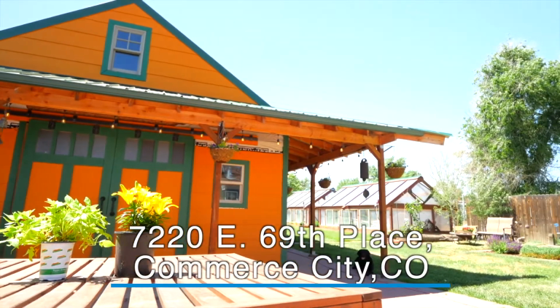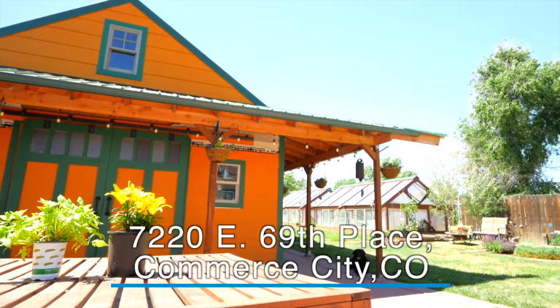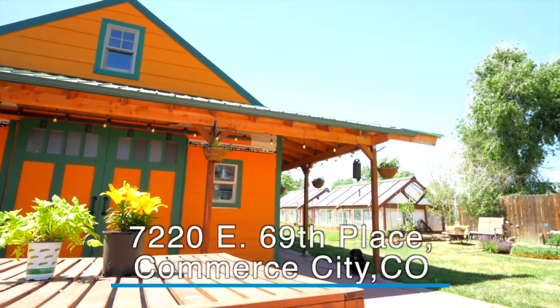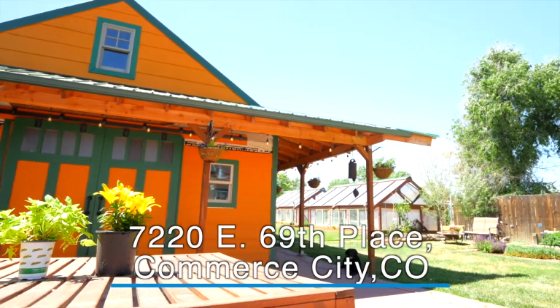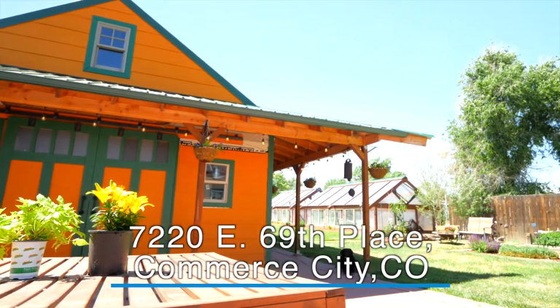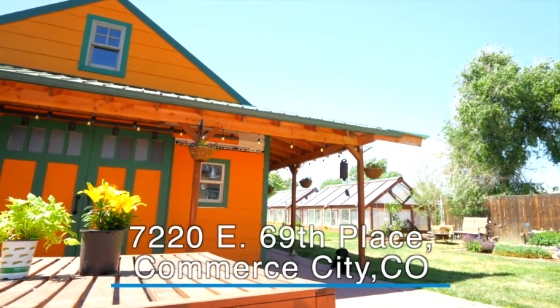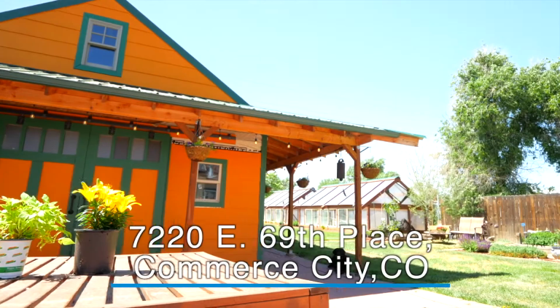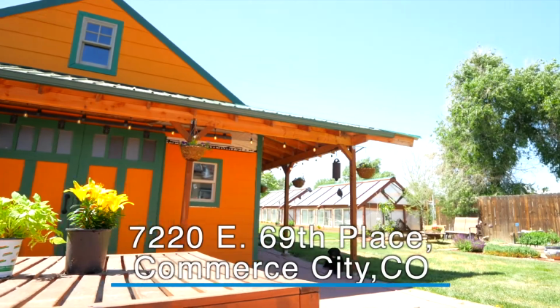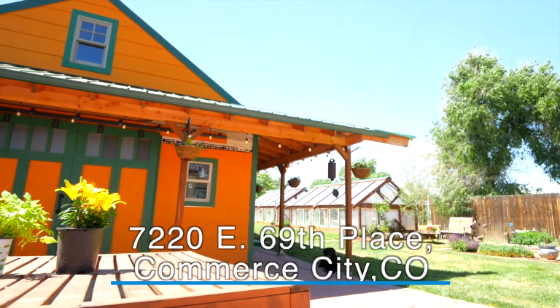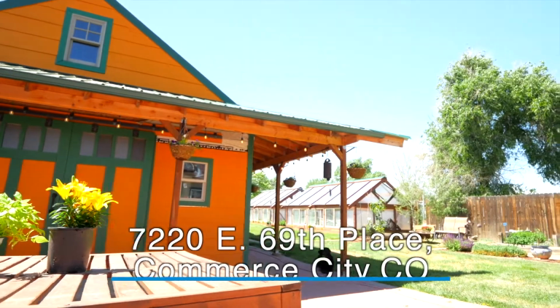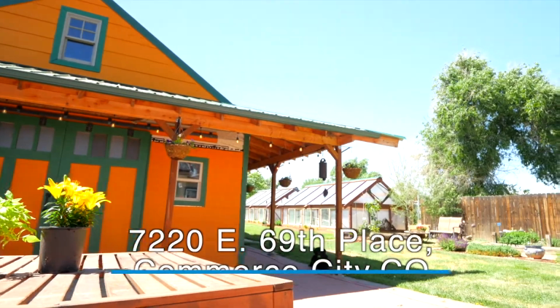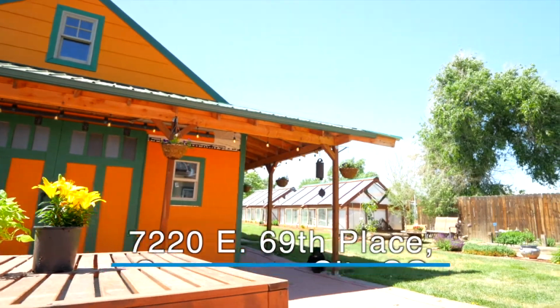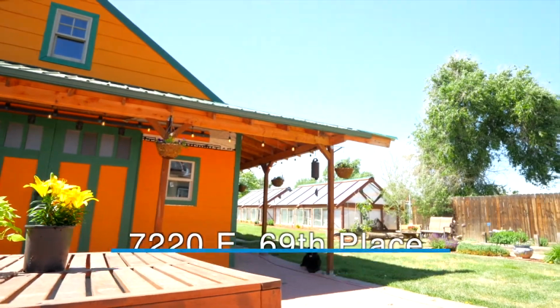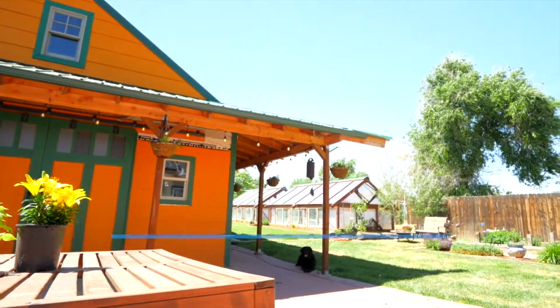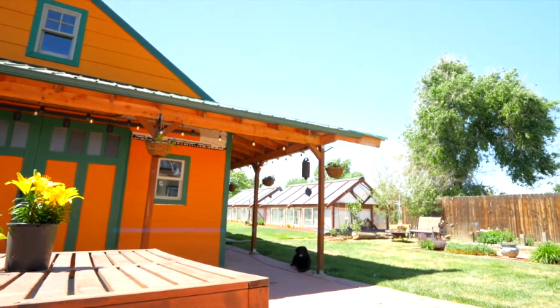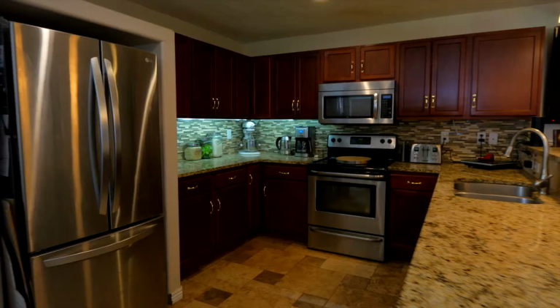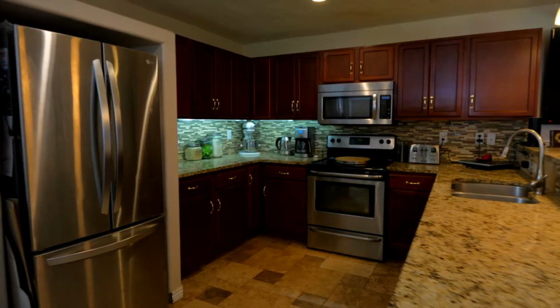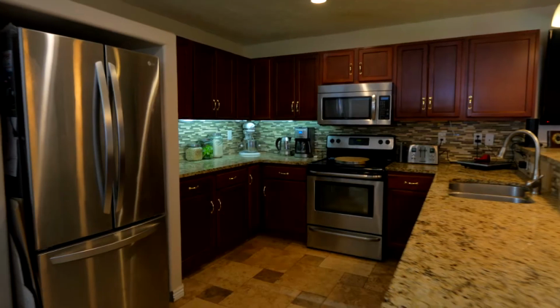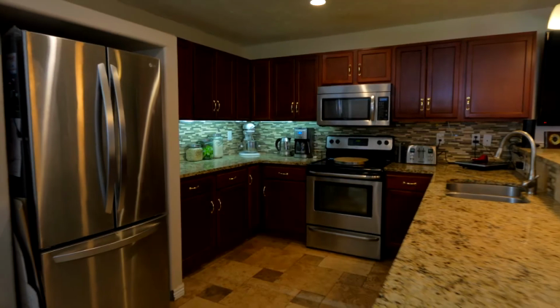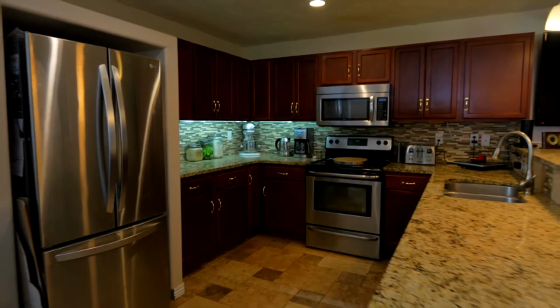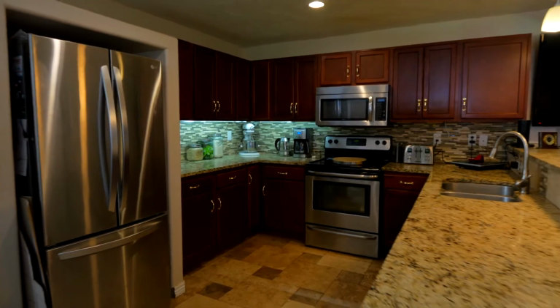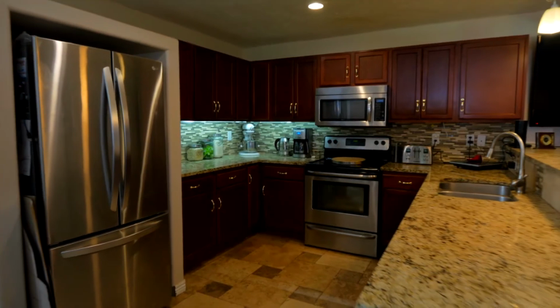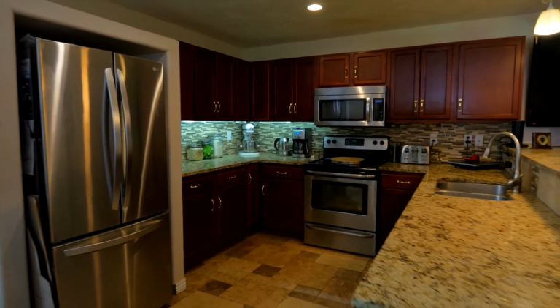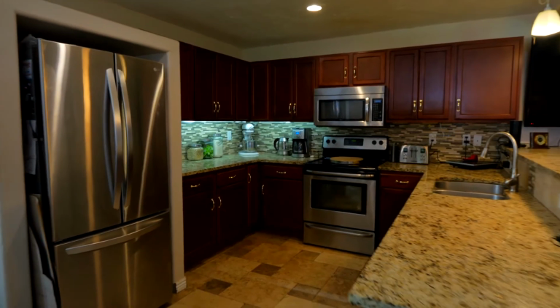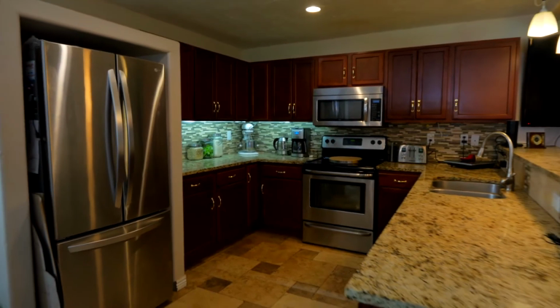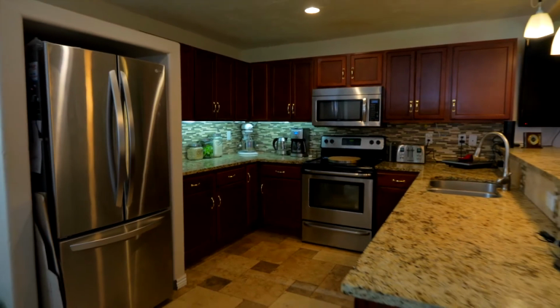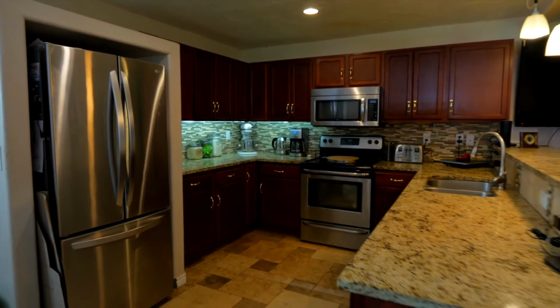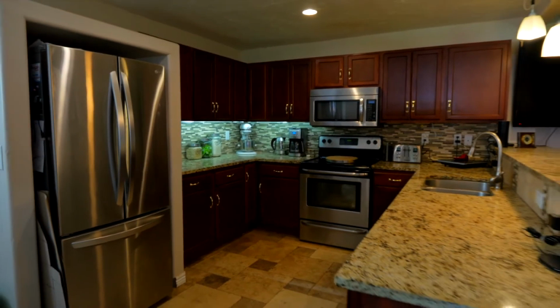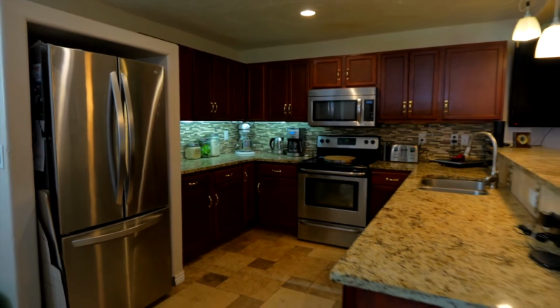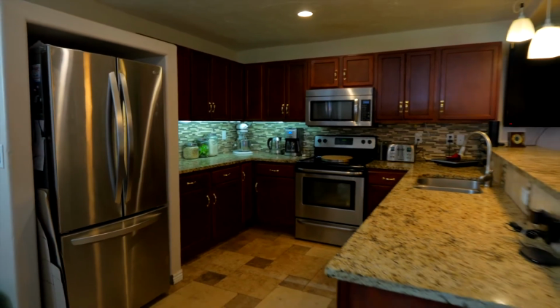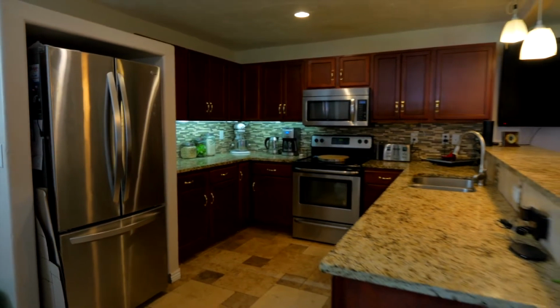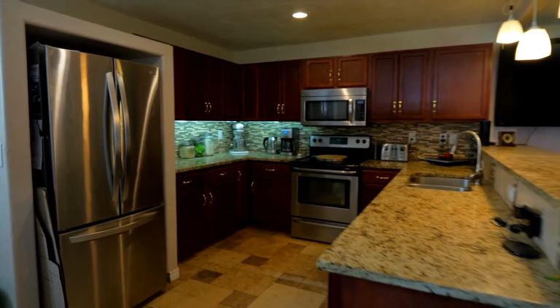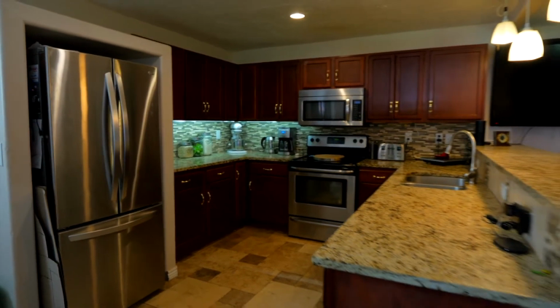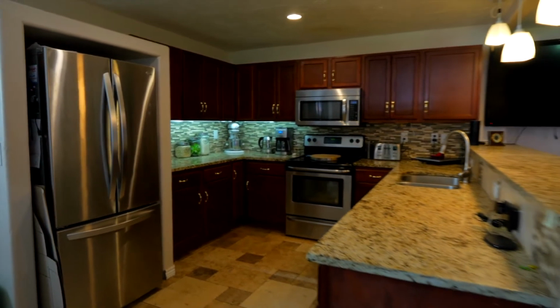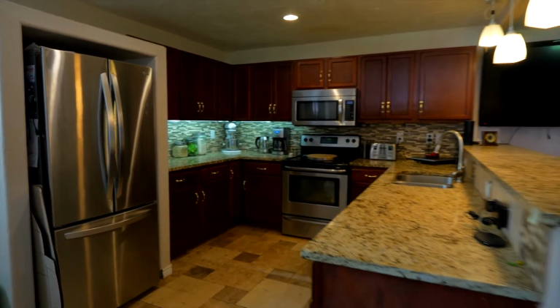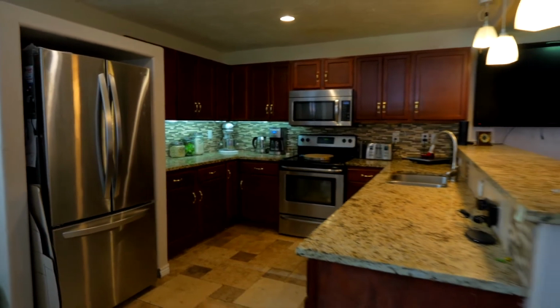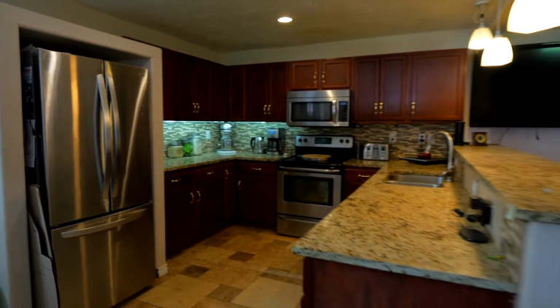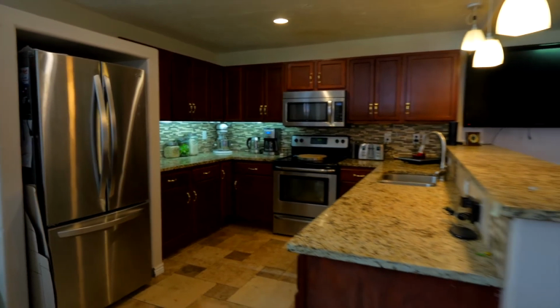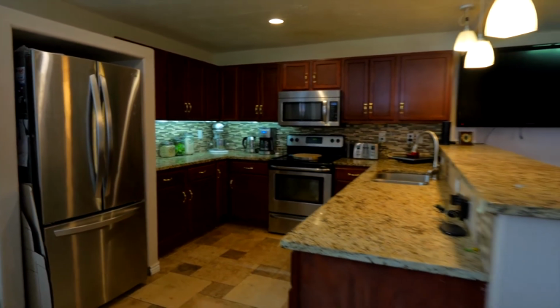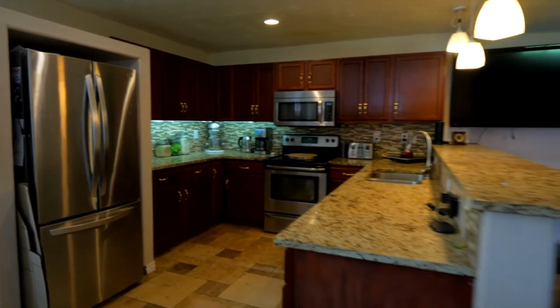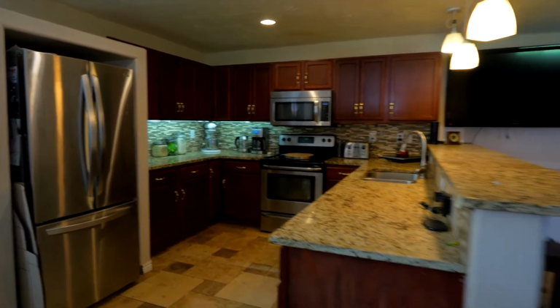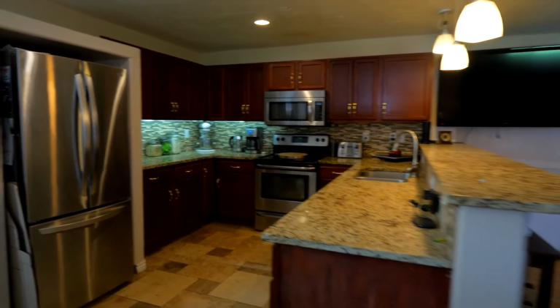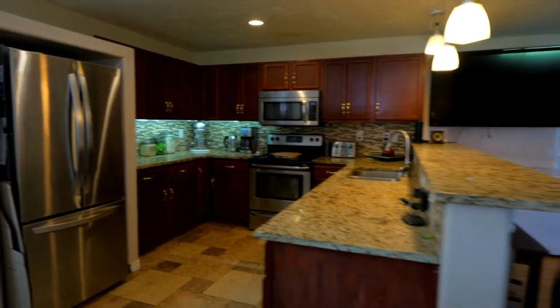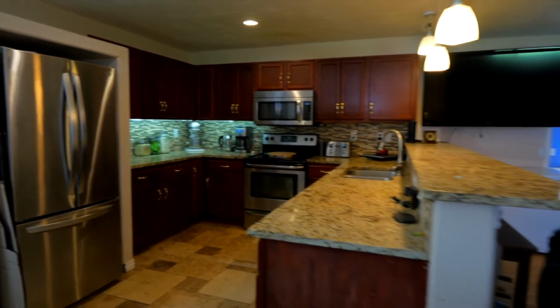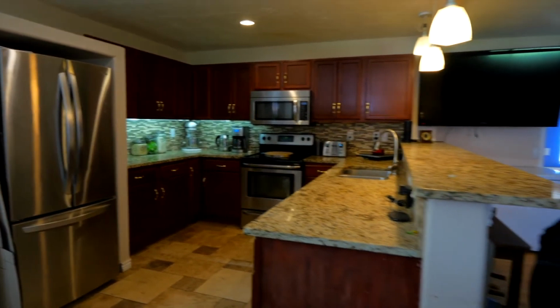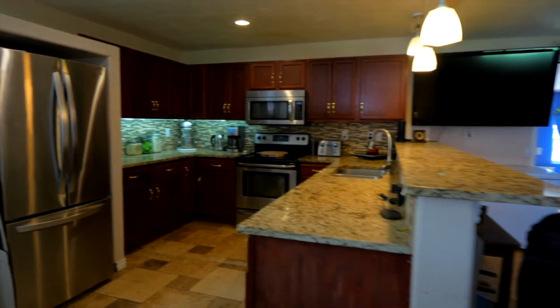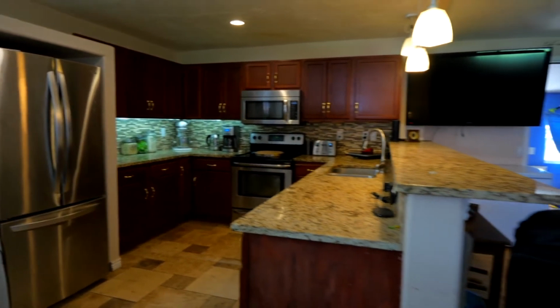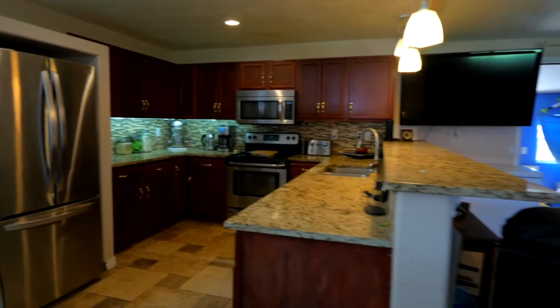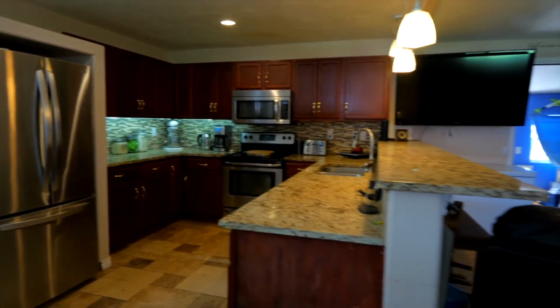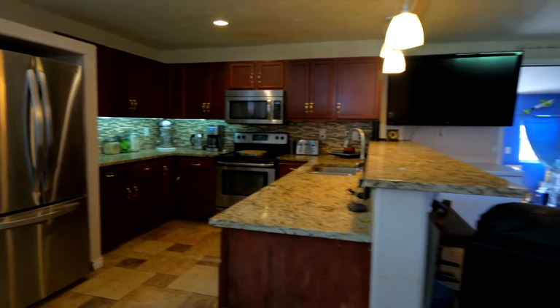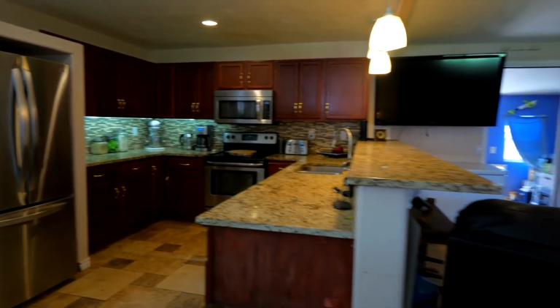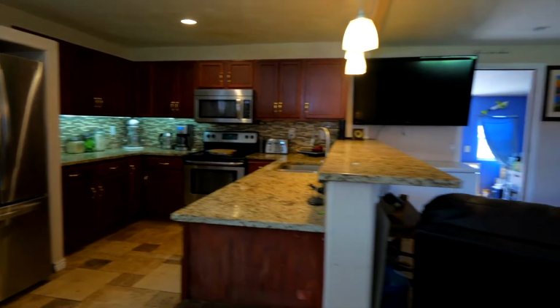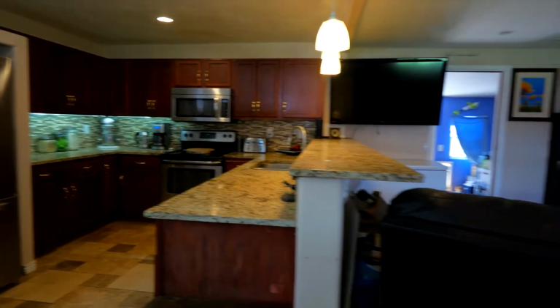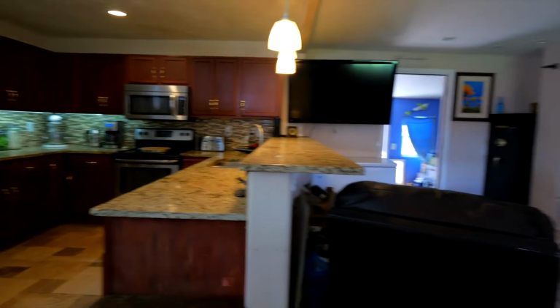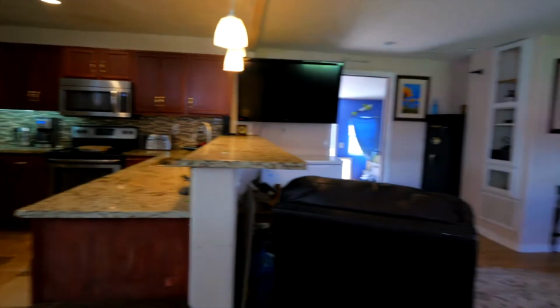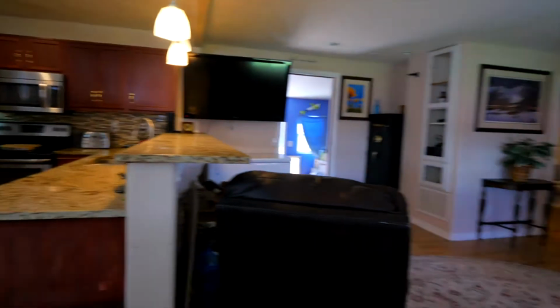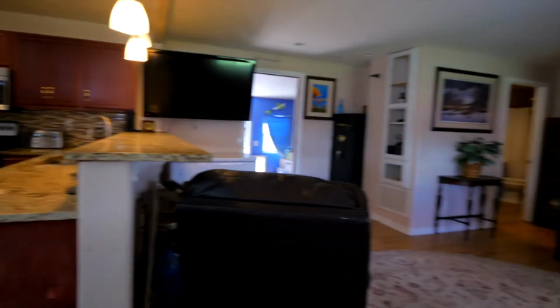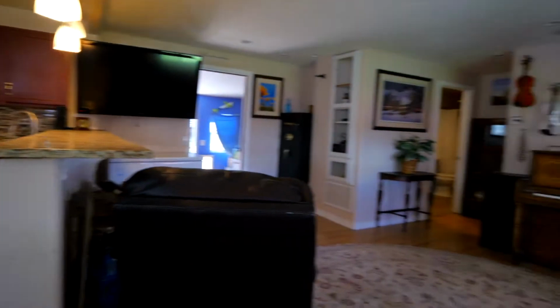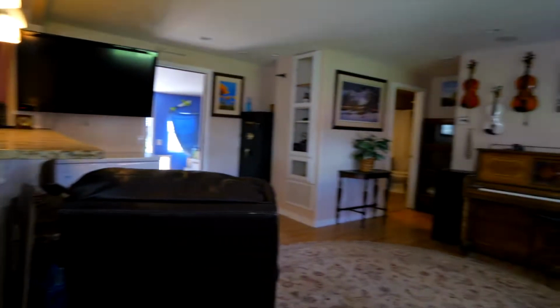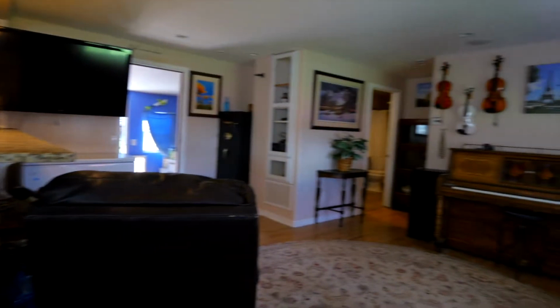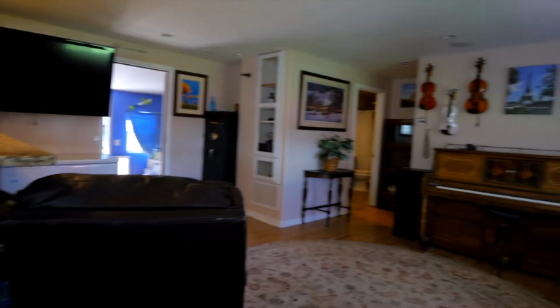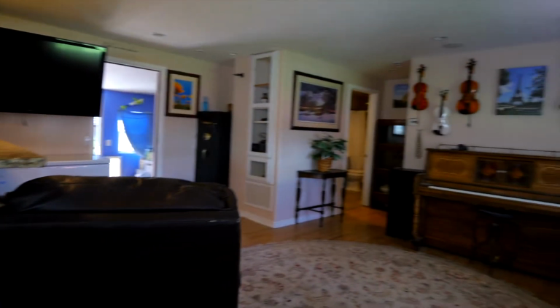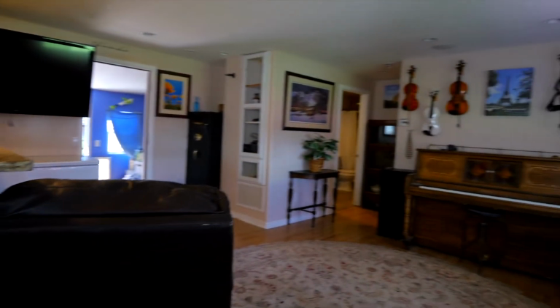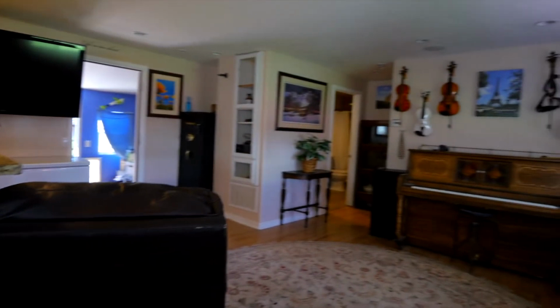This lovely home was recently updated. The kitchen has granite countertops, stainless steel appliances, and a nice open floor plan.